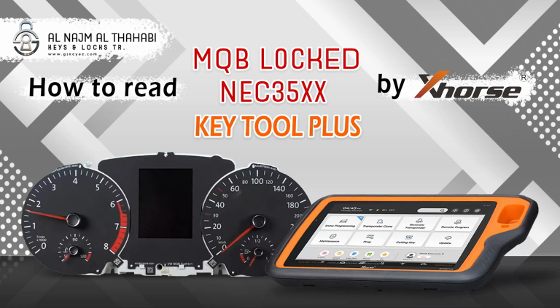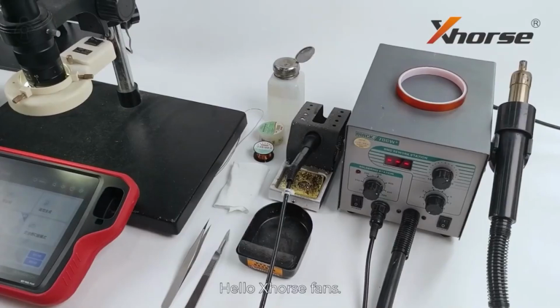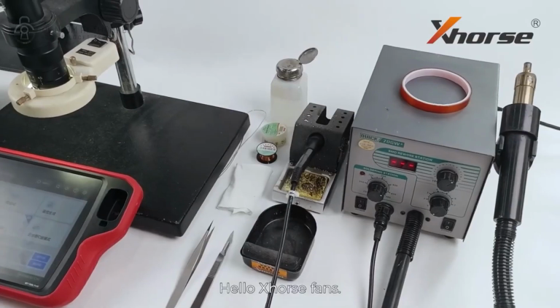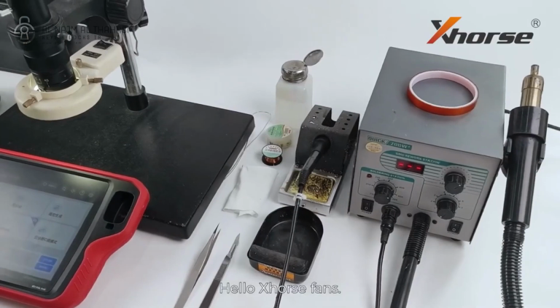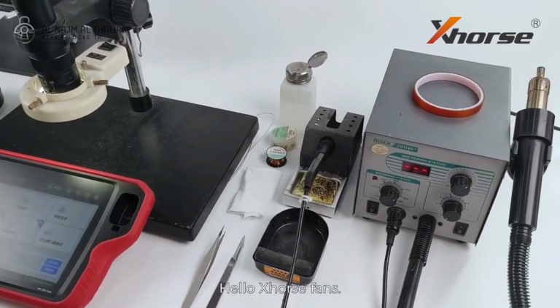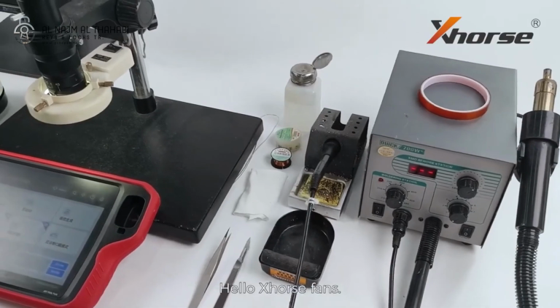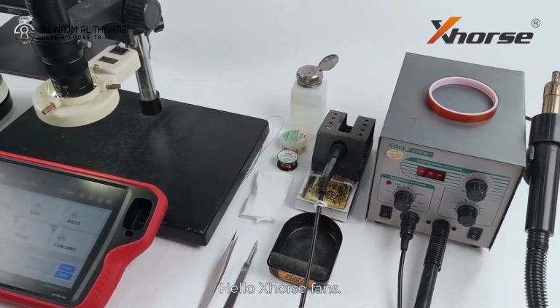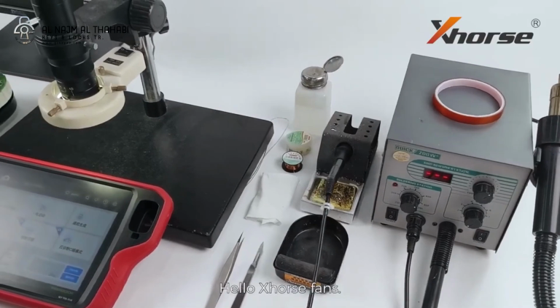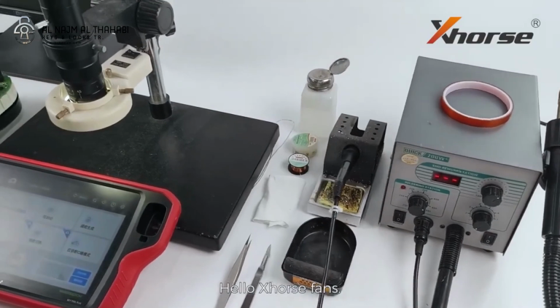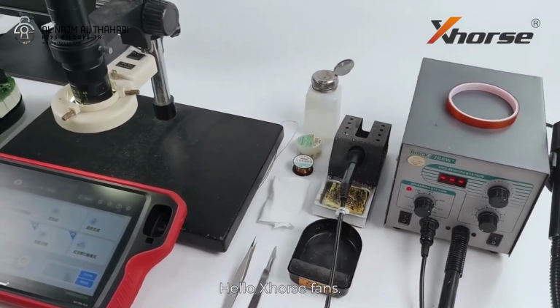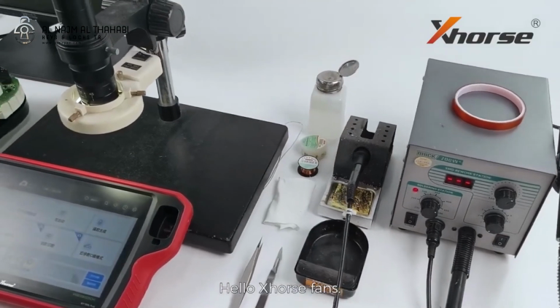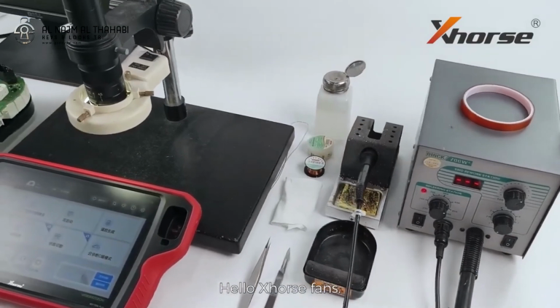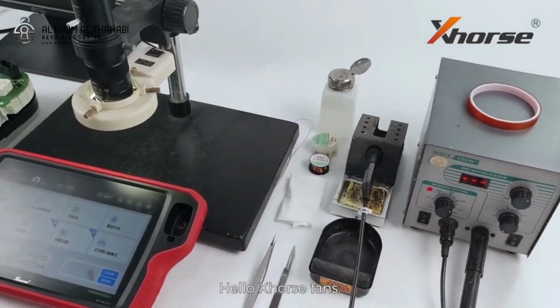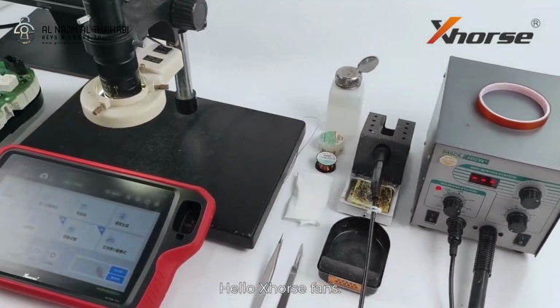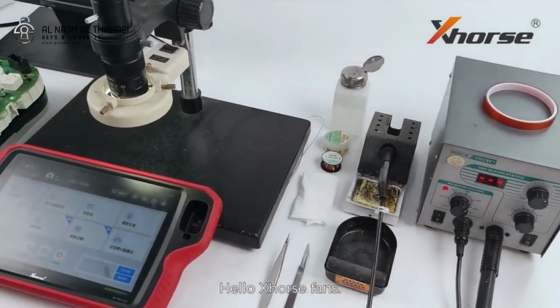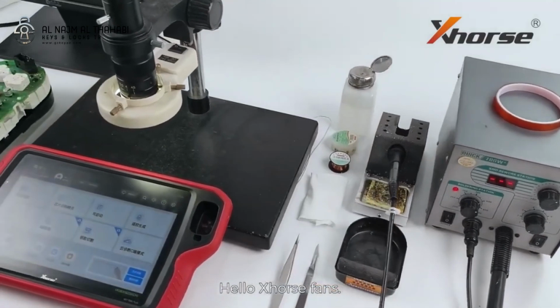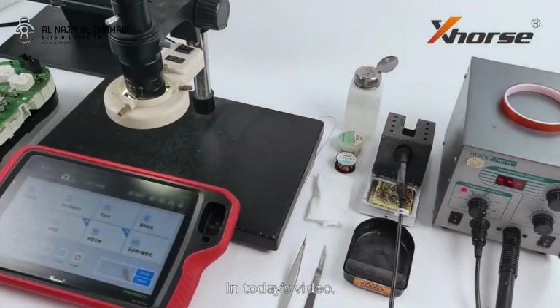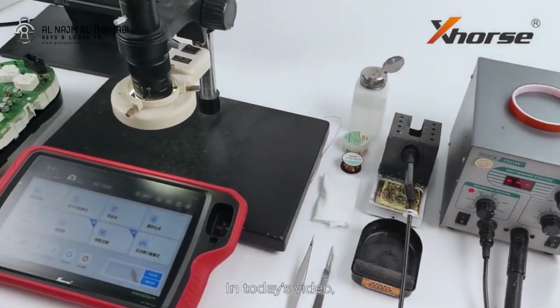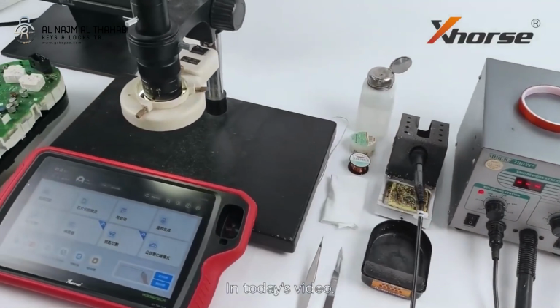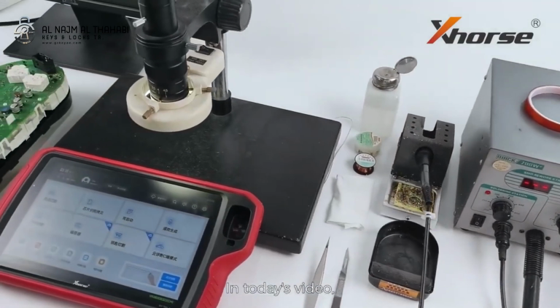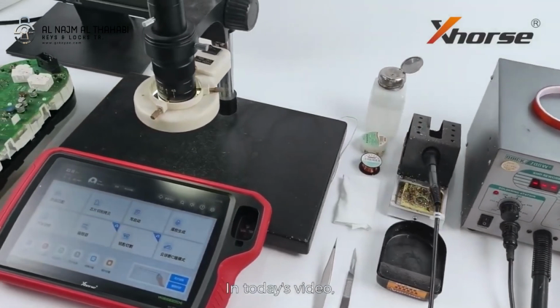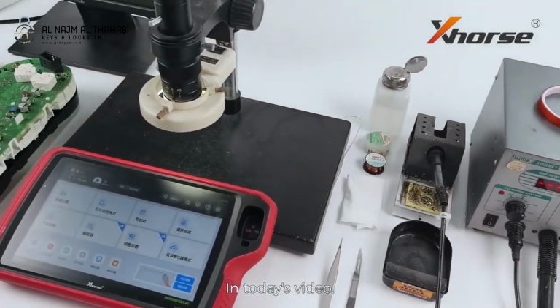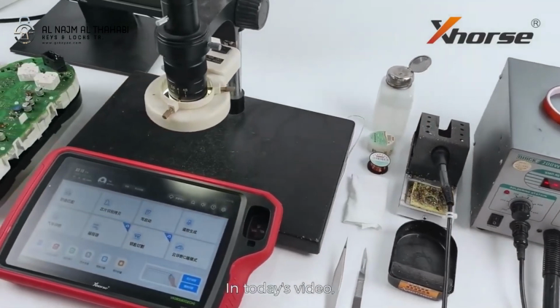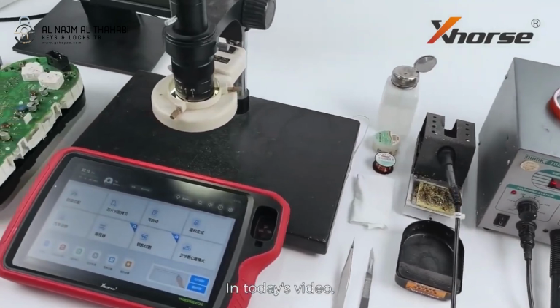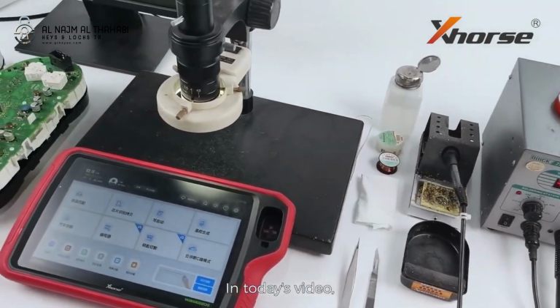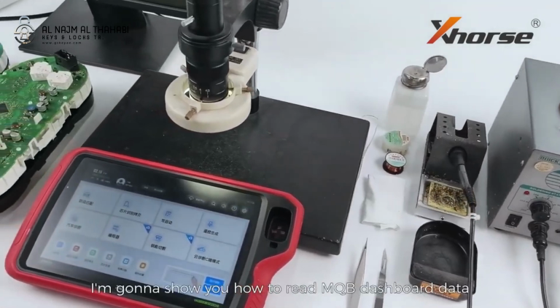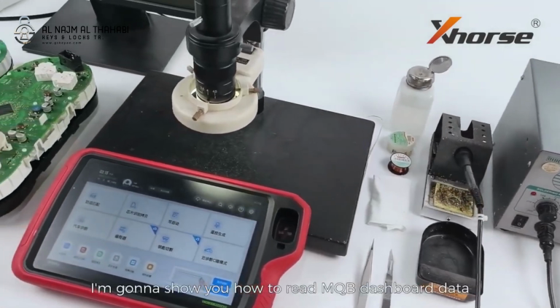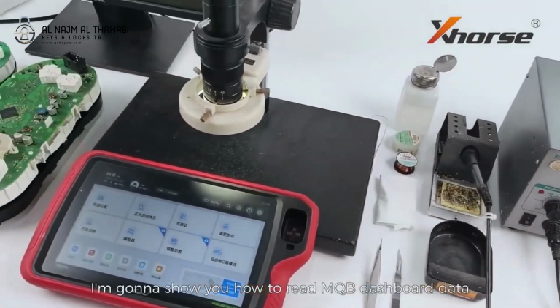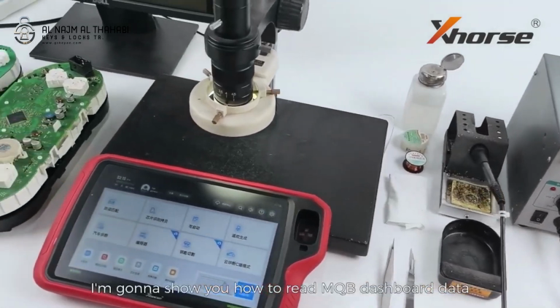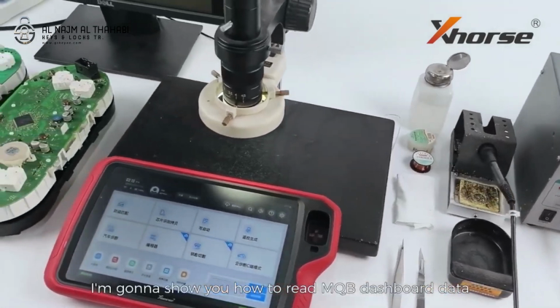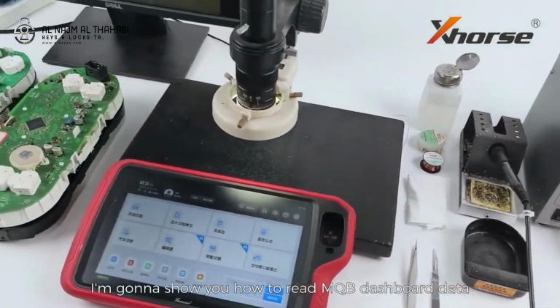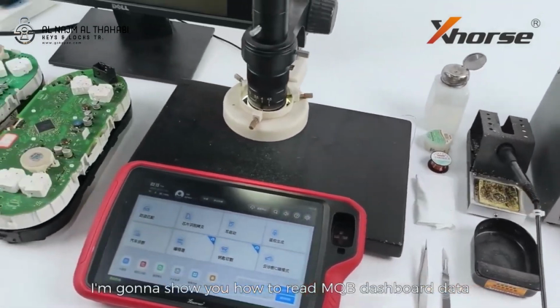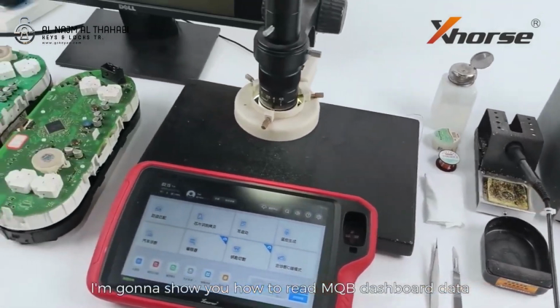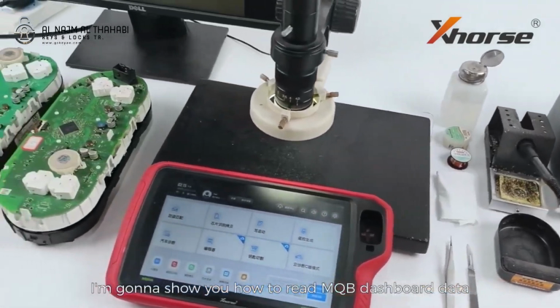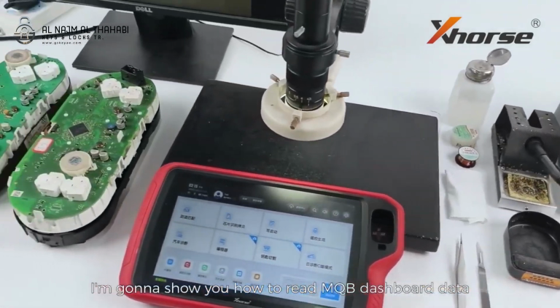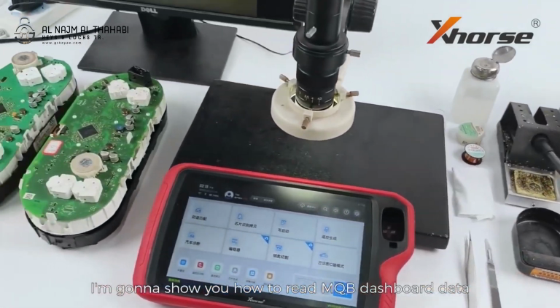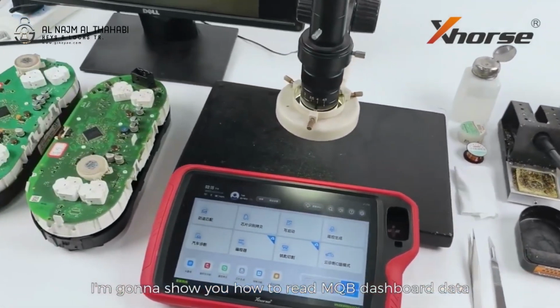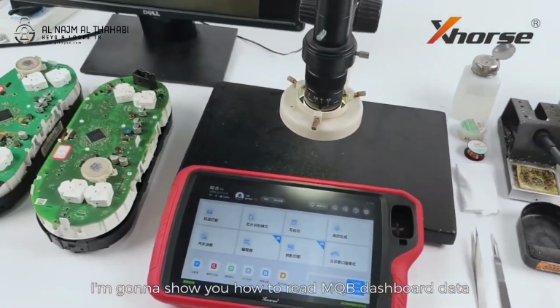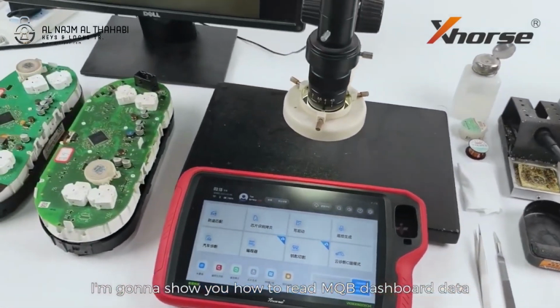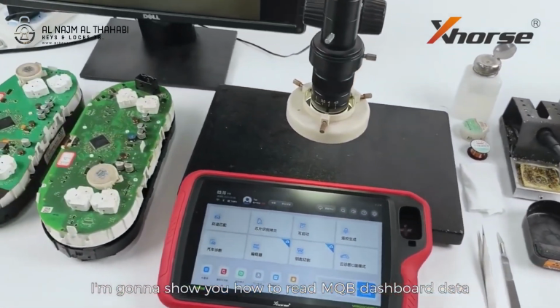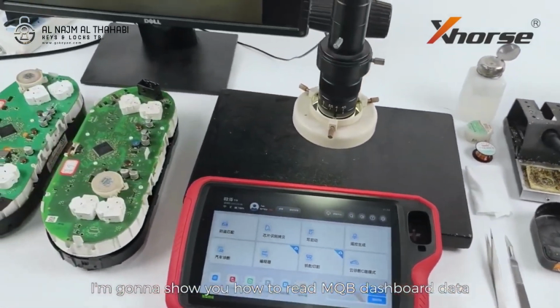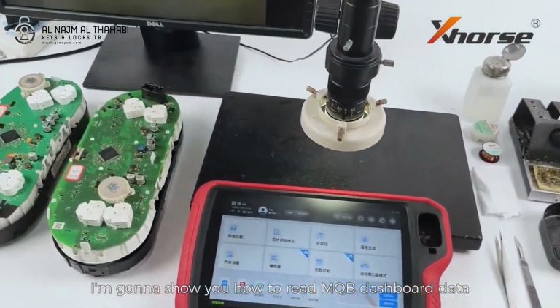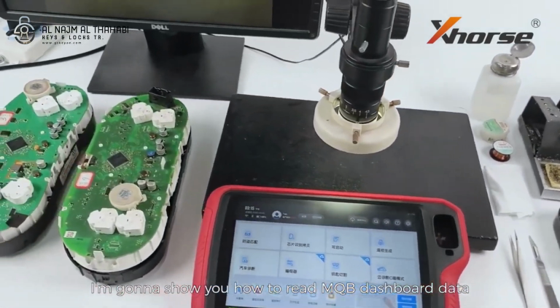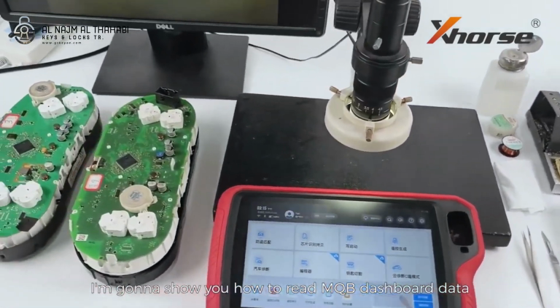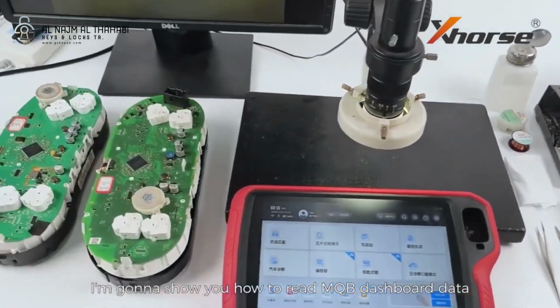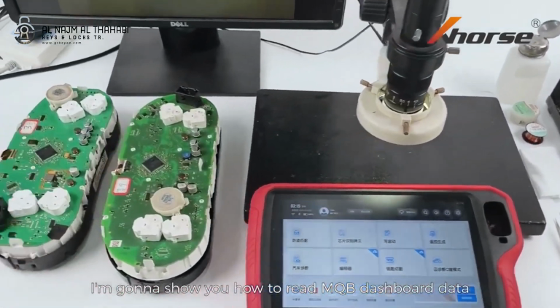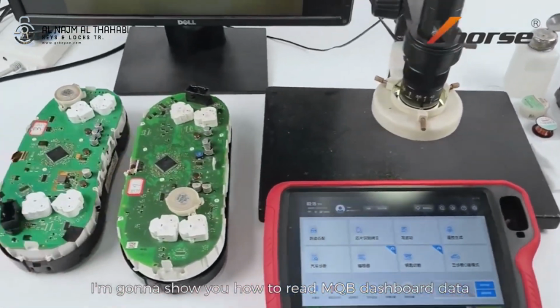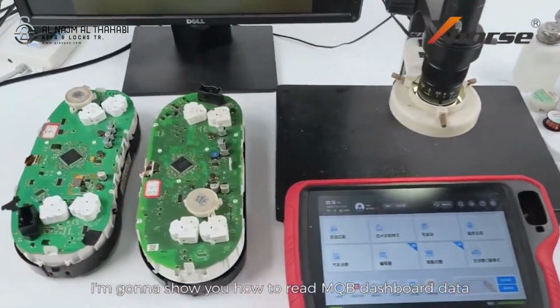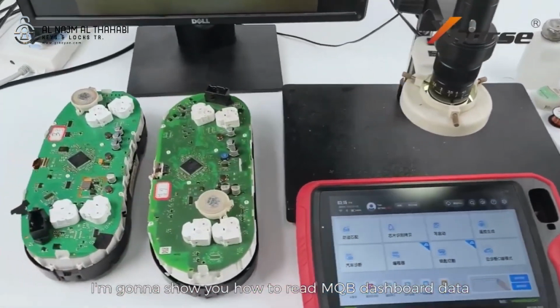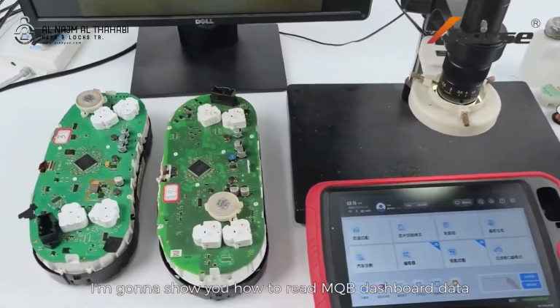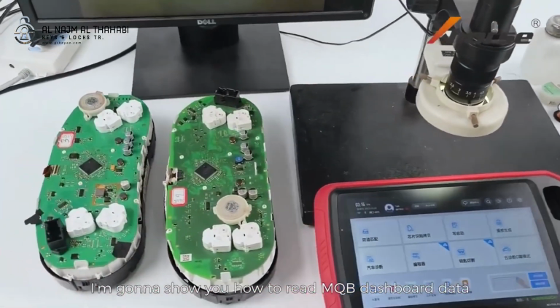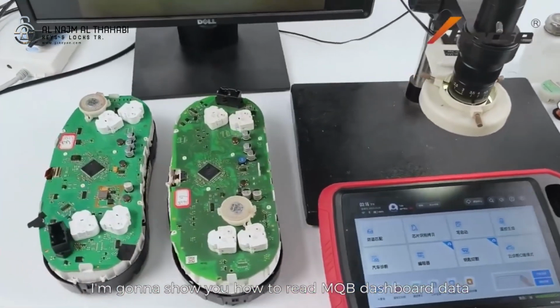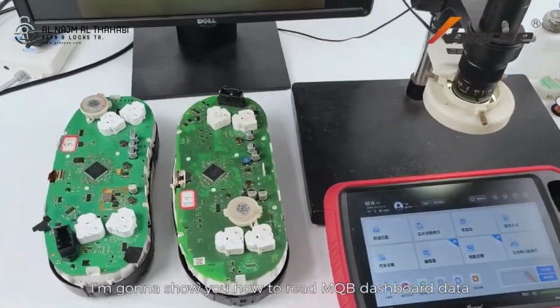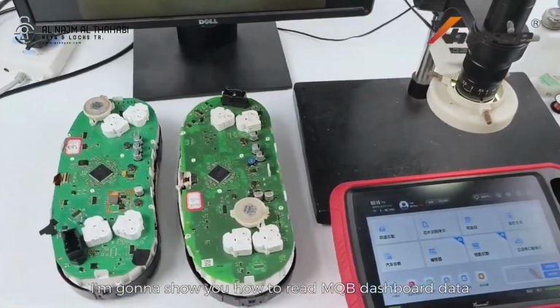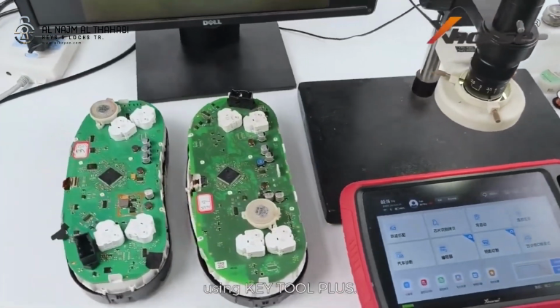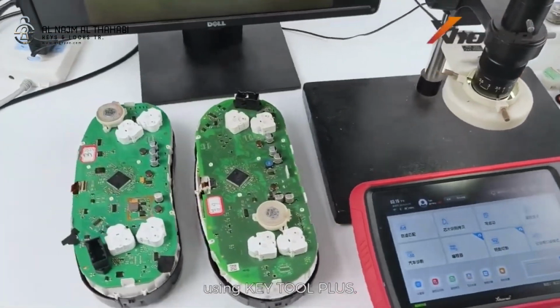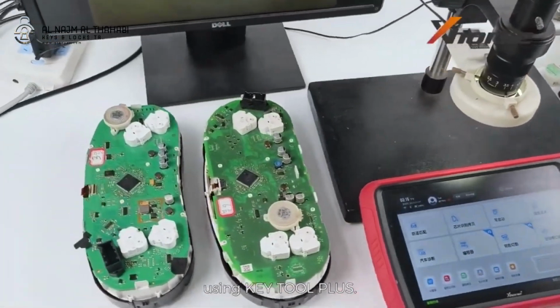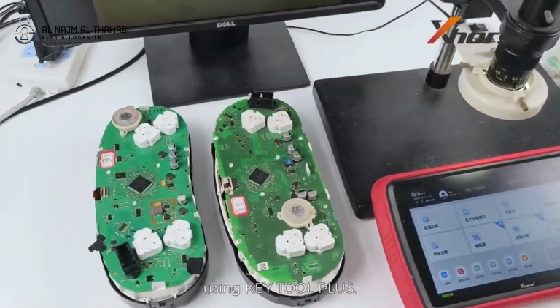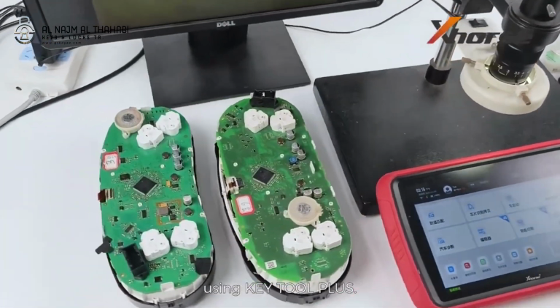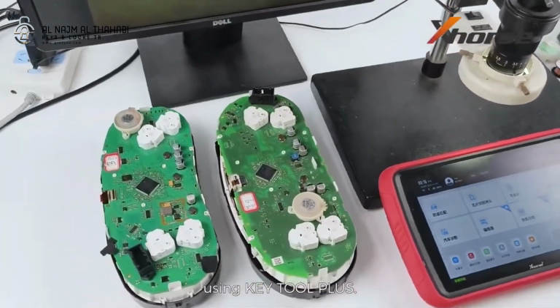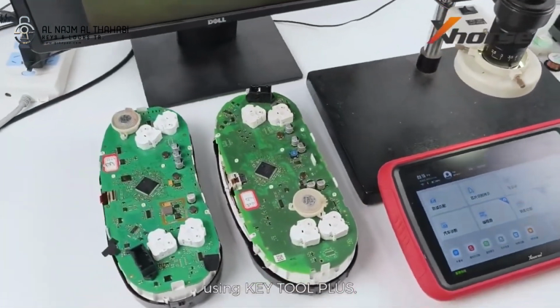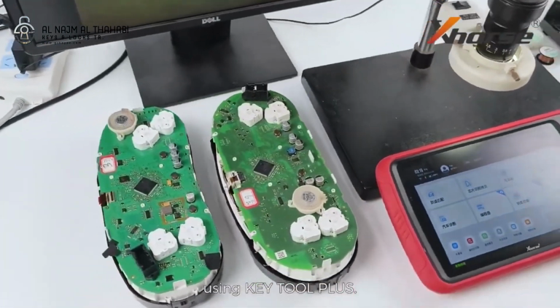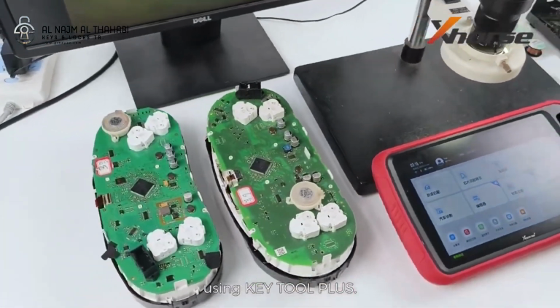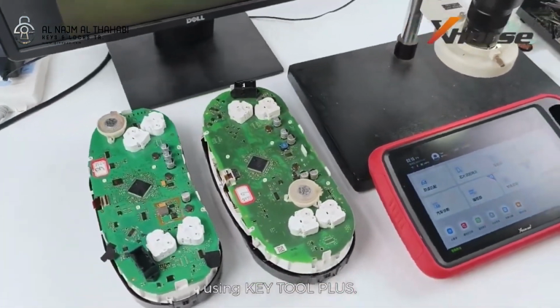Hello XWorz friends! In today's video, I'm gonna show you how to read MQB dashboard data using Key2 Plus.